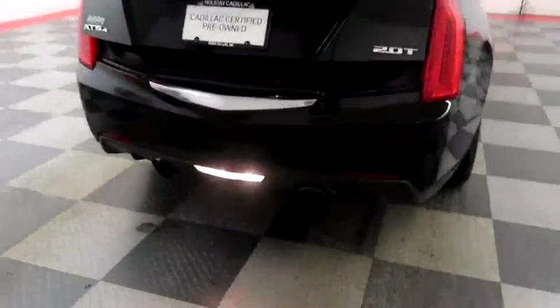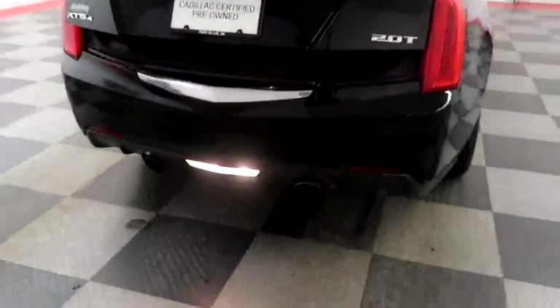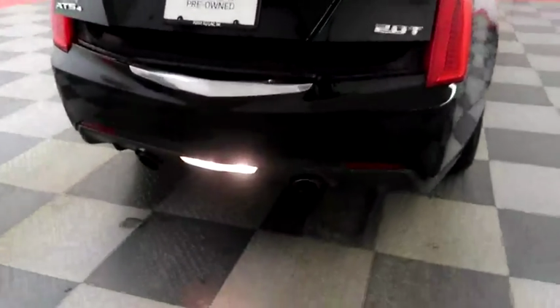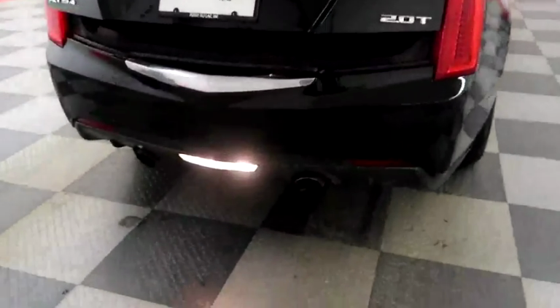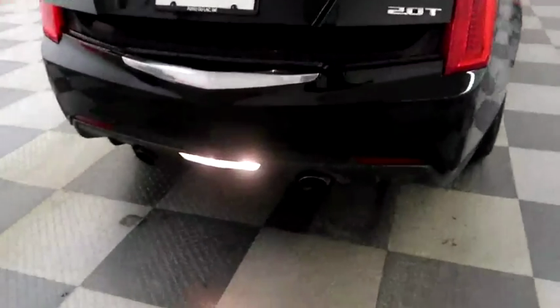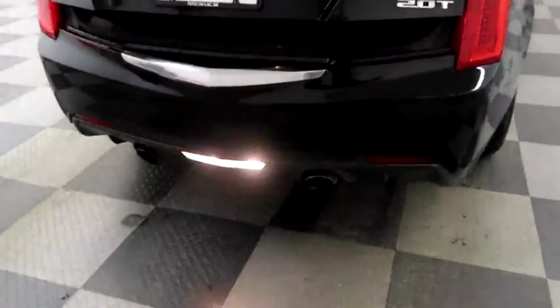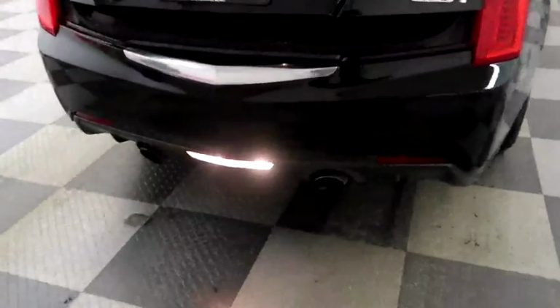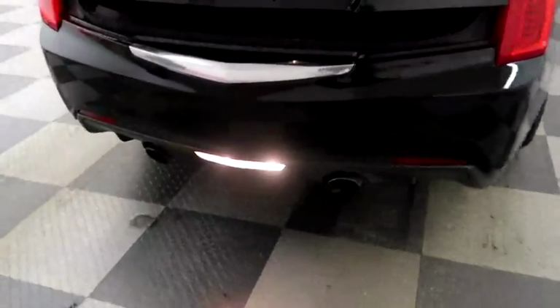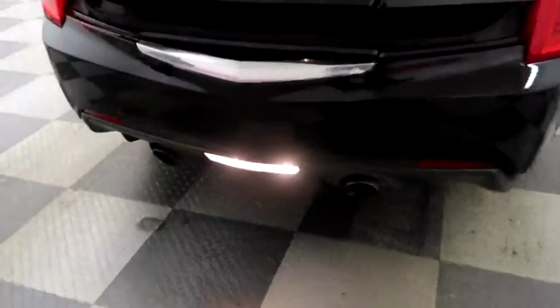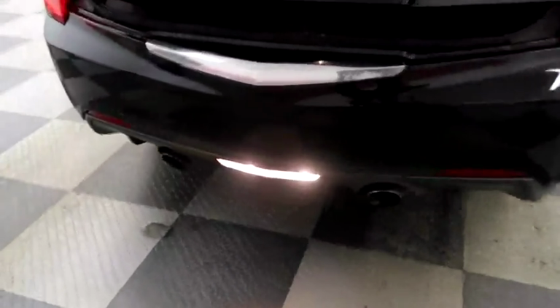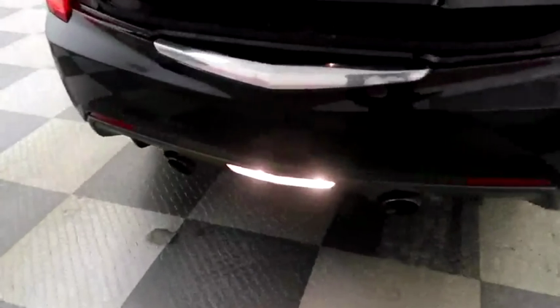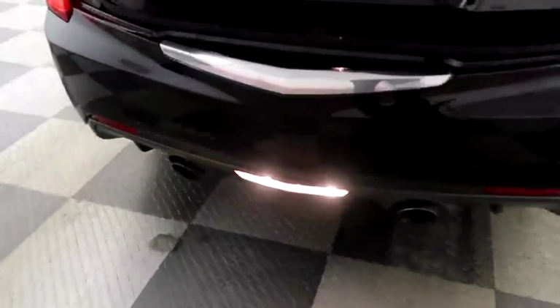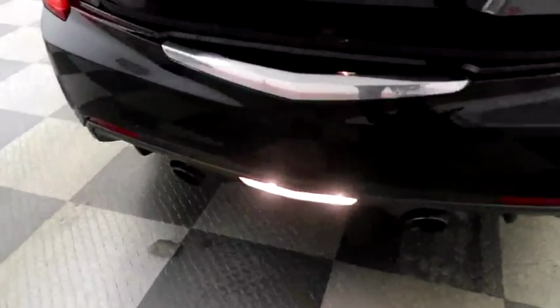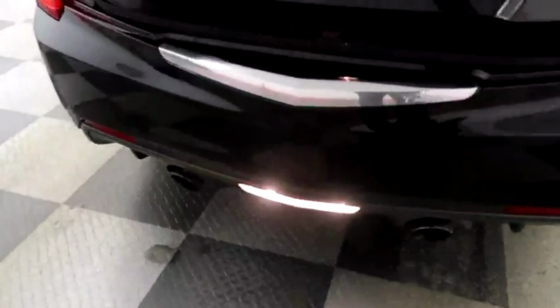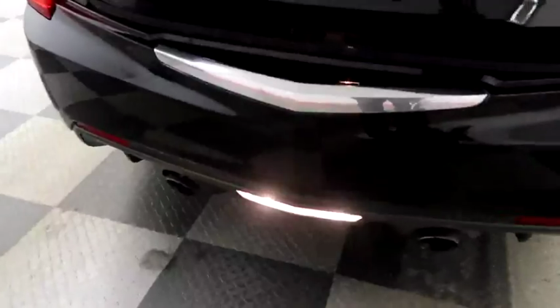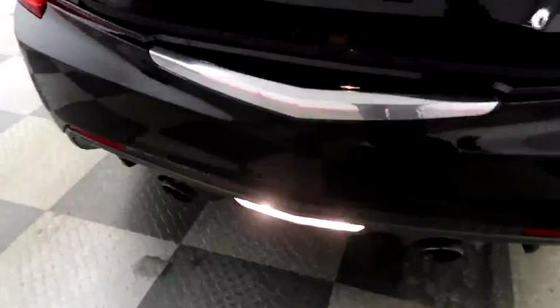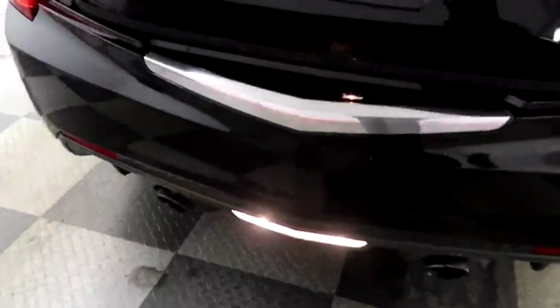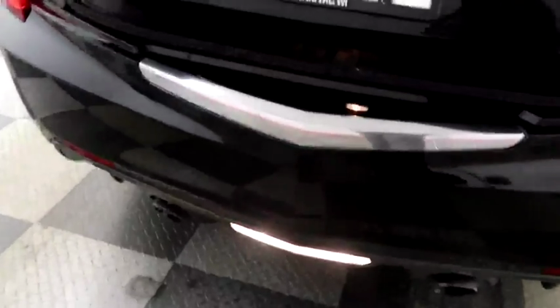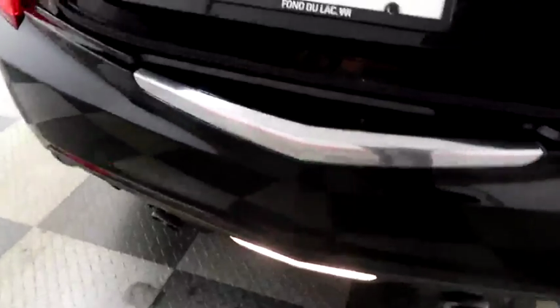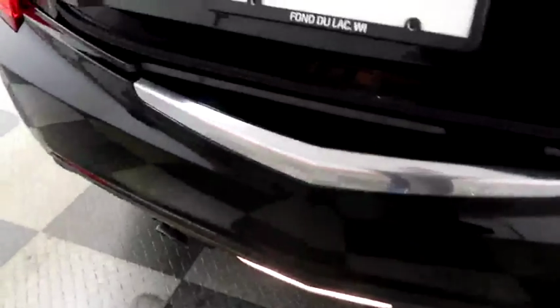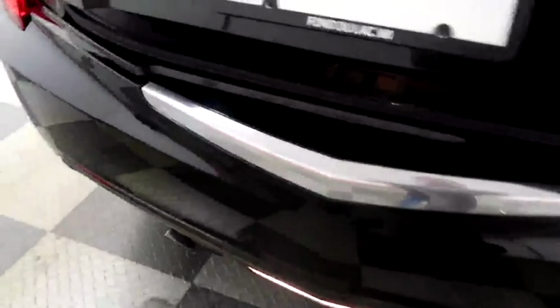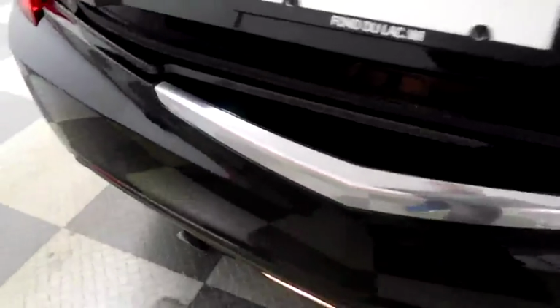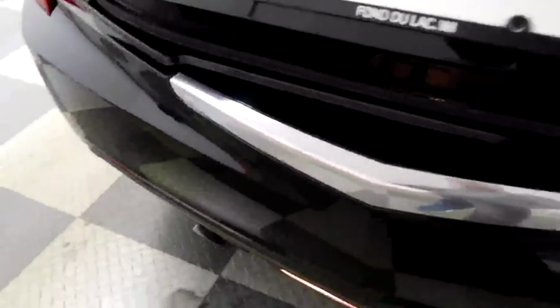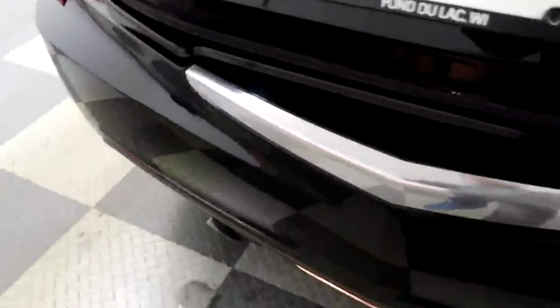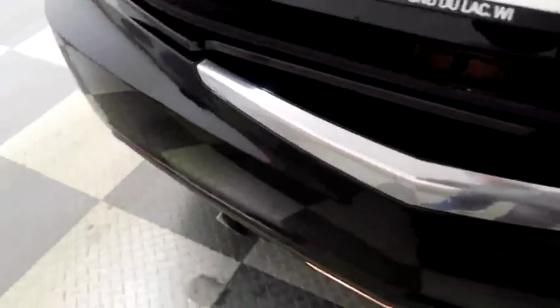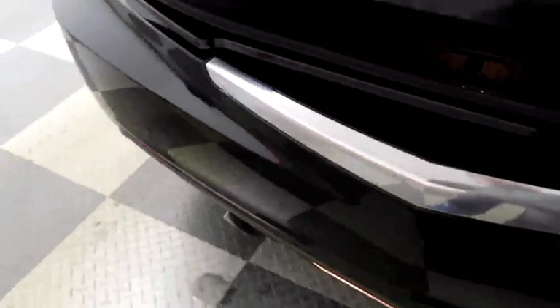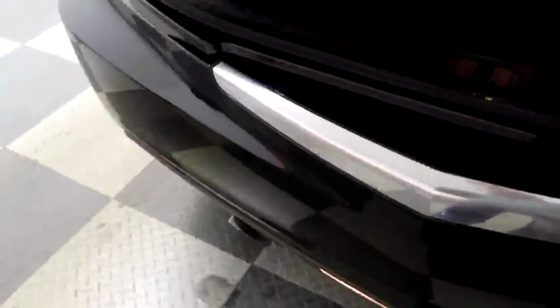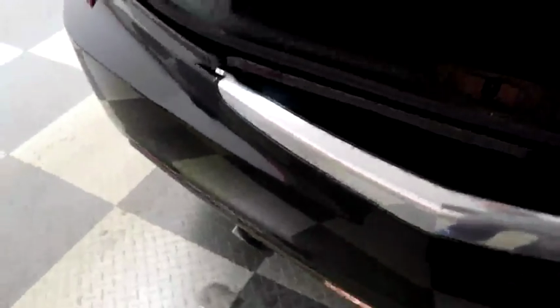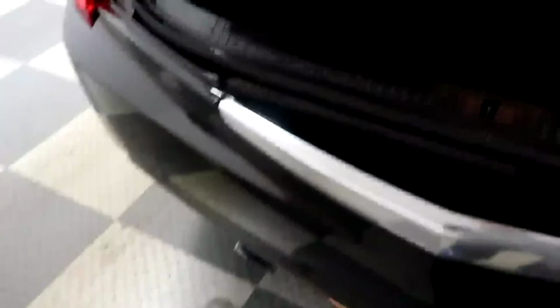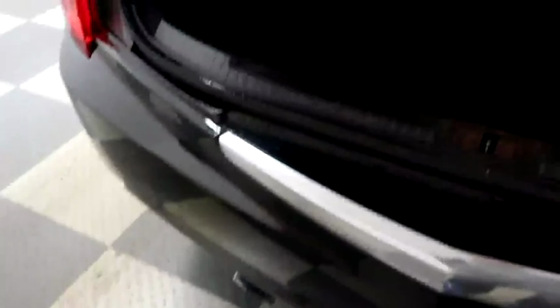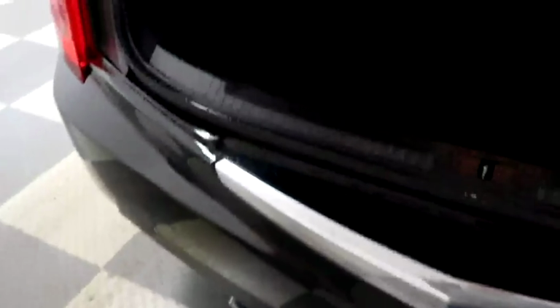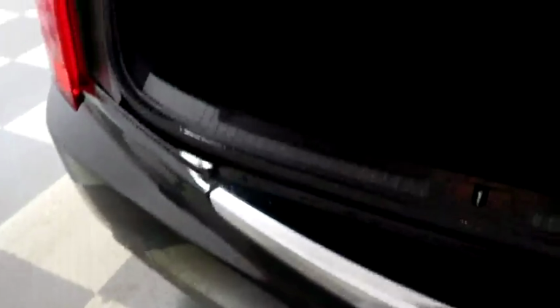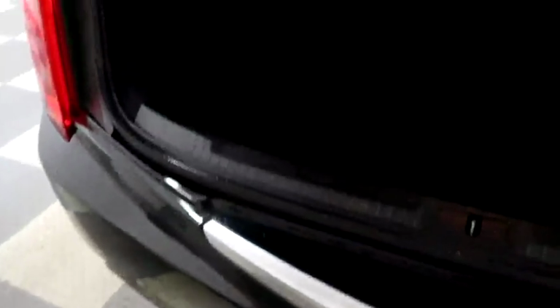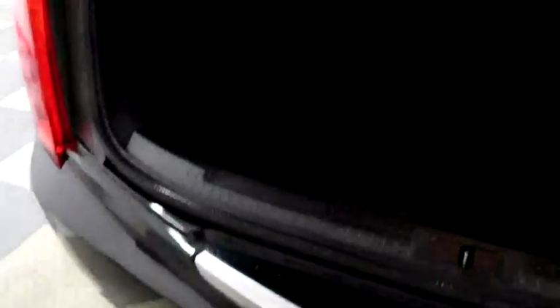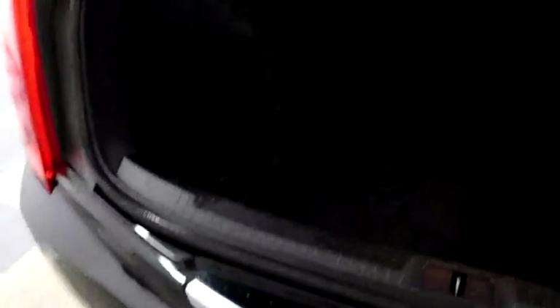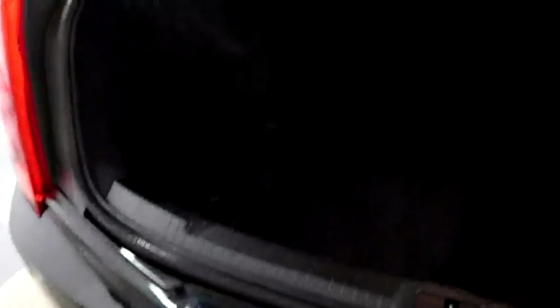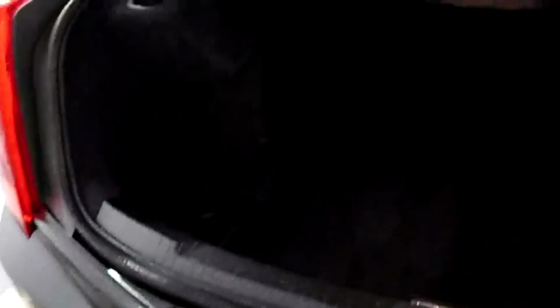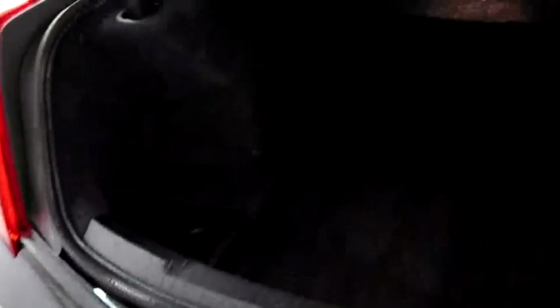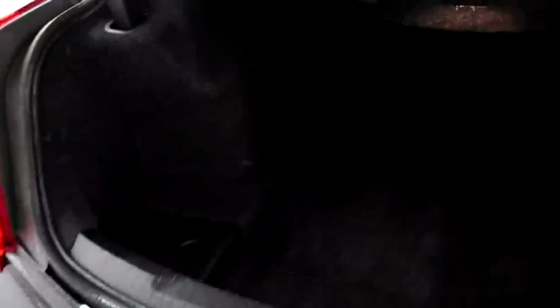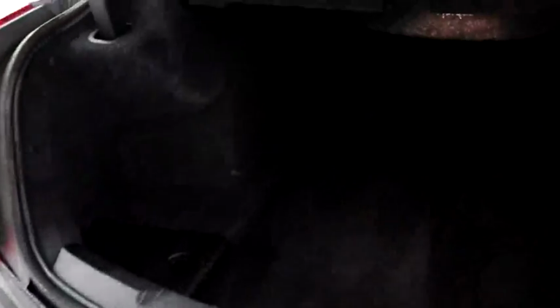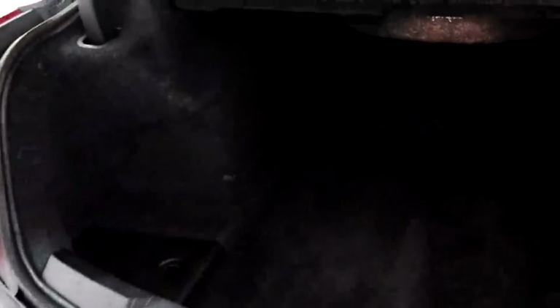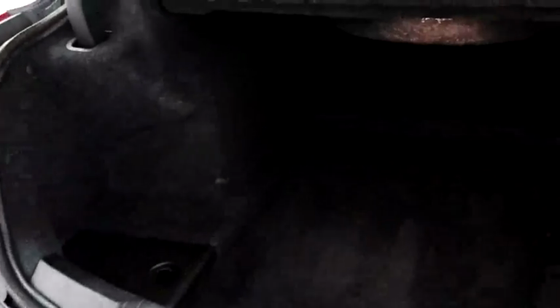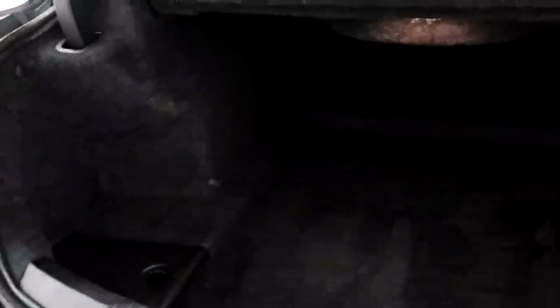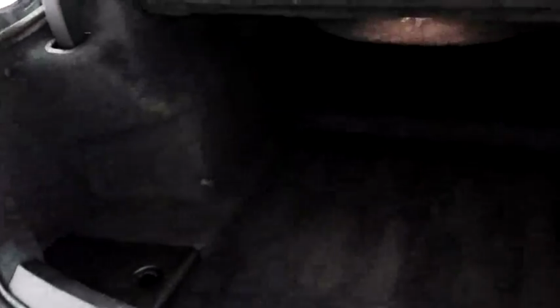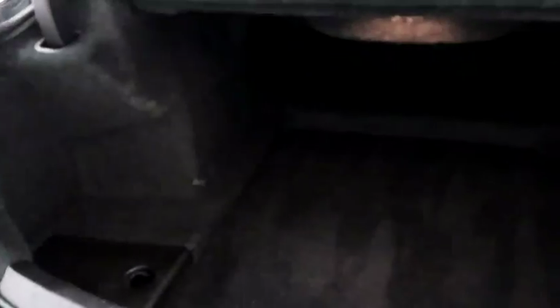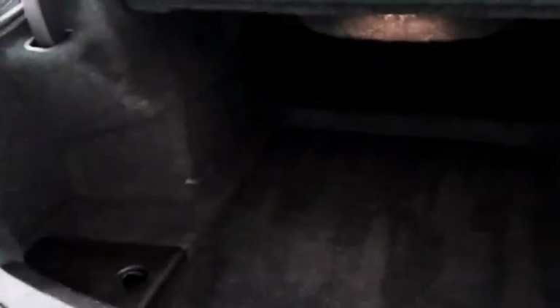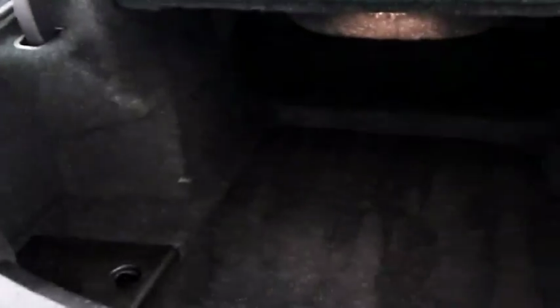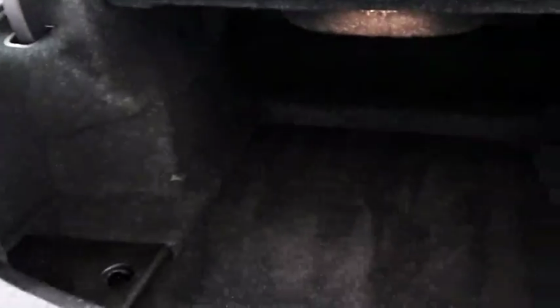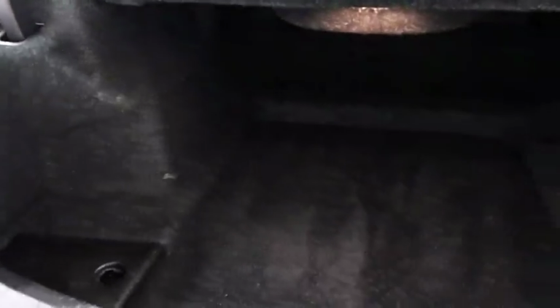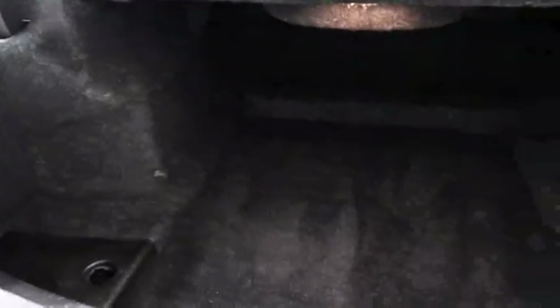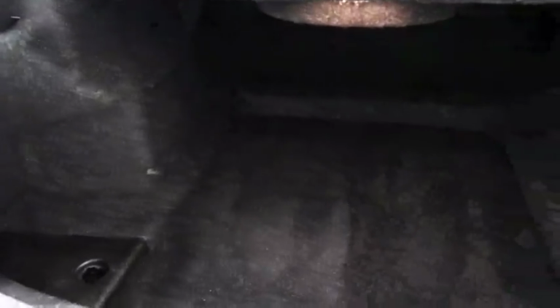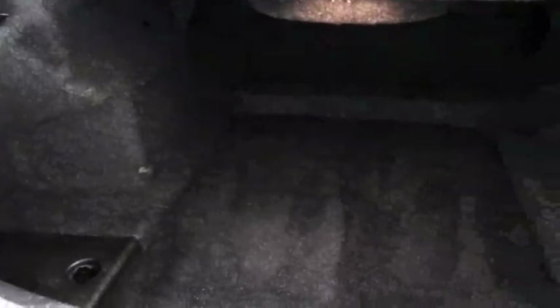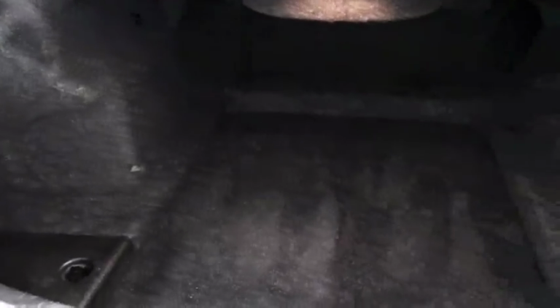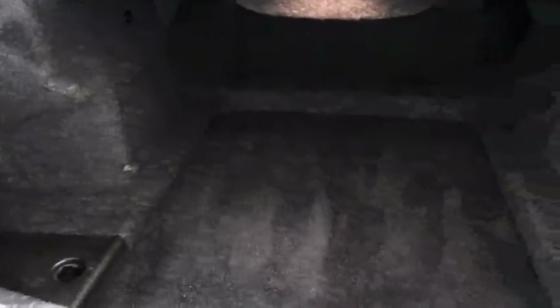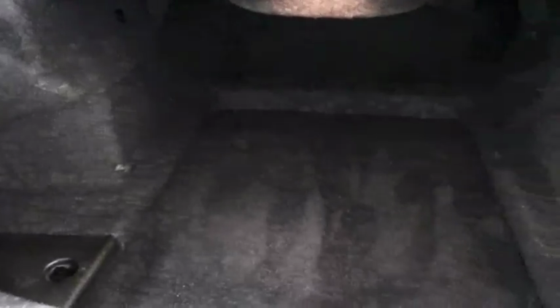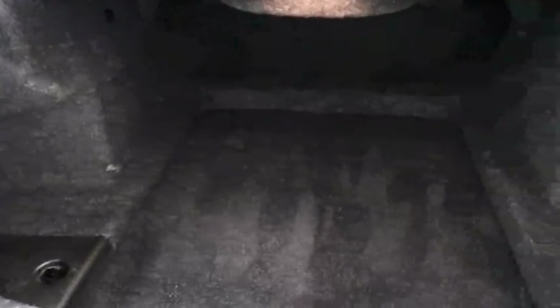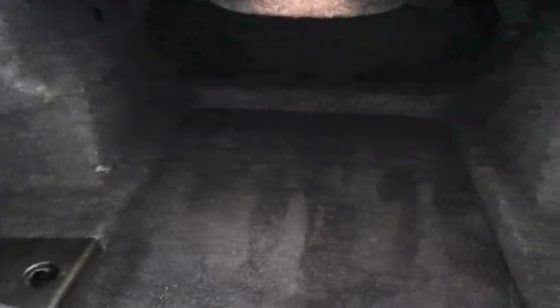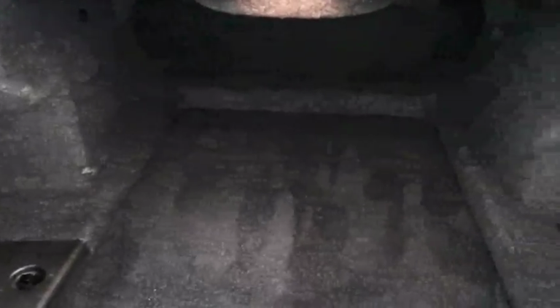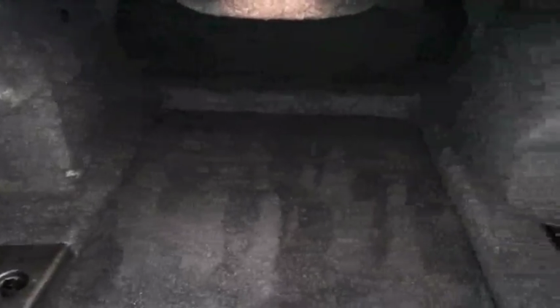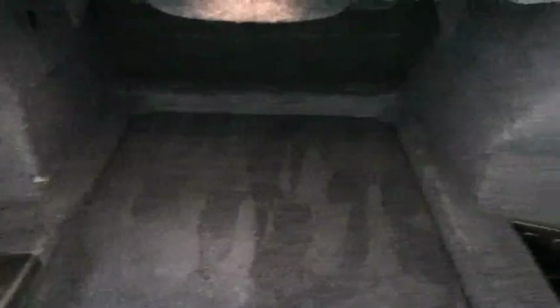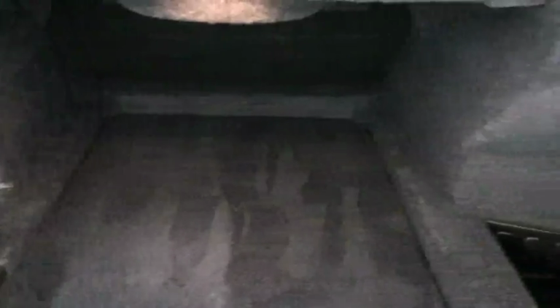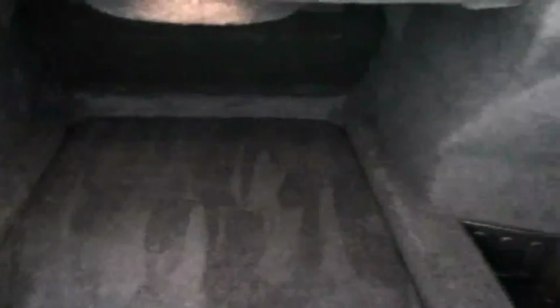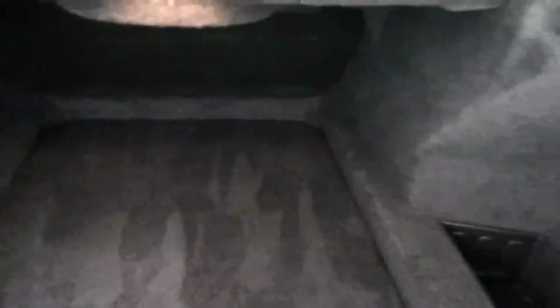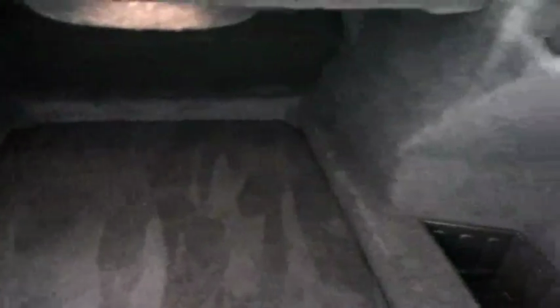You have dual point exhaust and a rear backup camera on the back. Taking a look in the trunk.